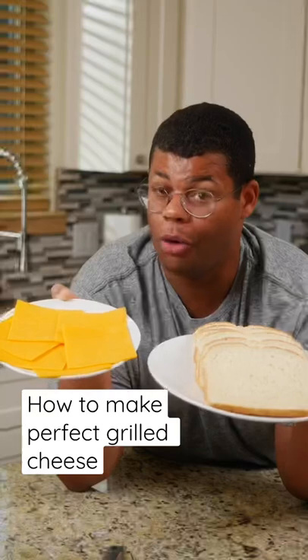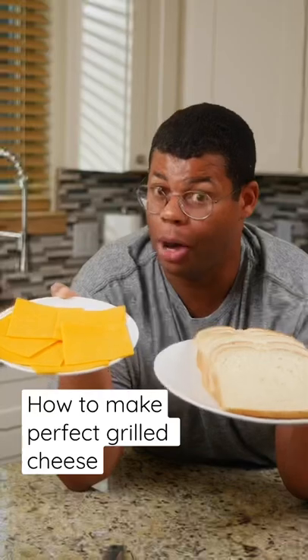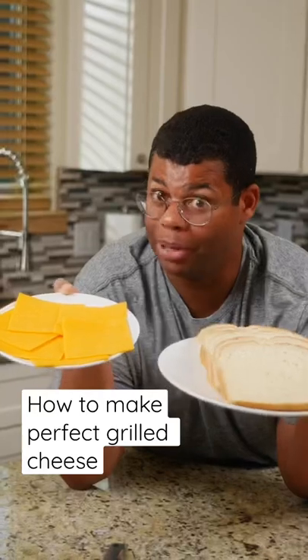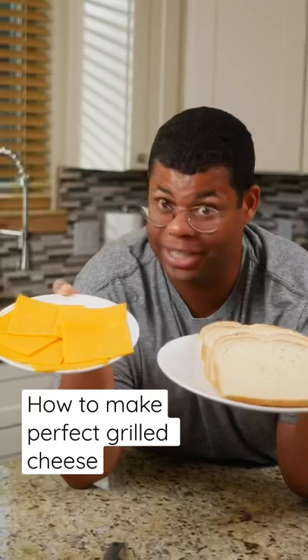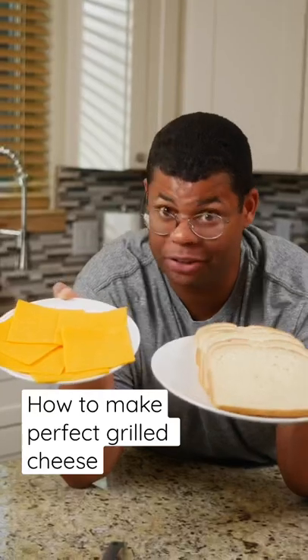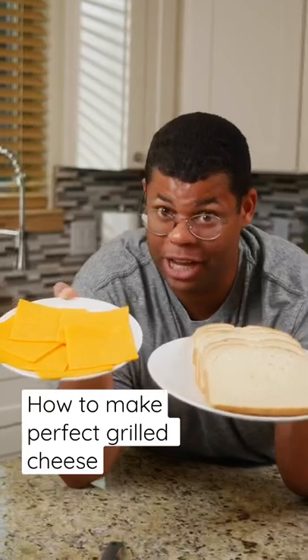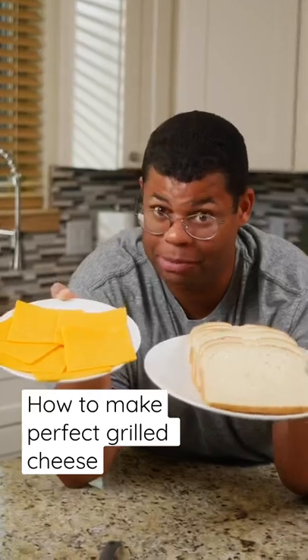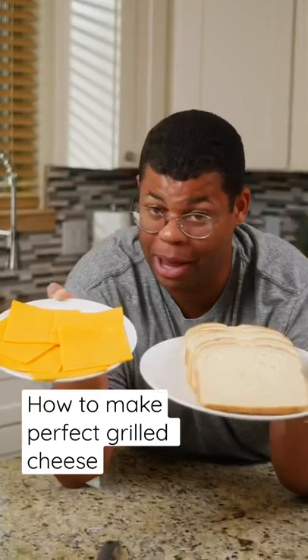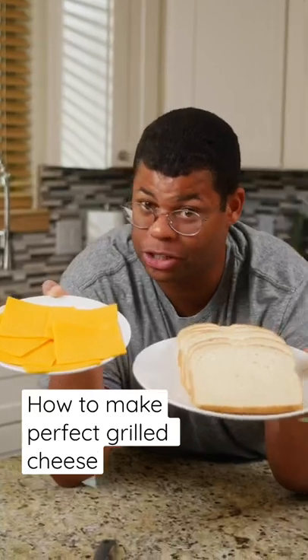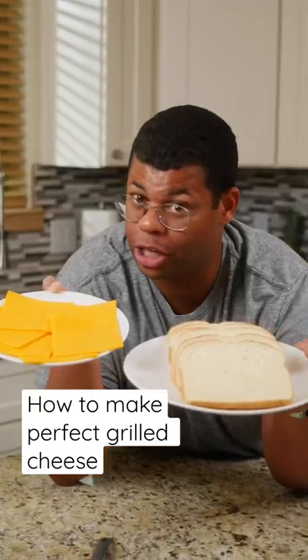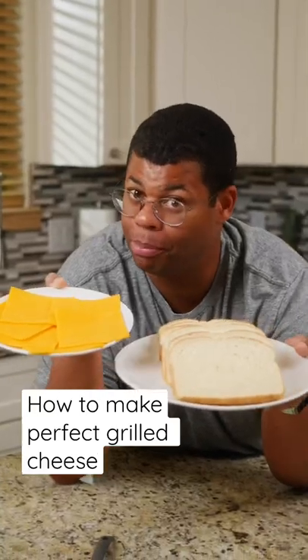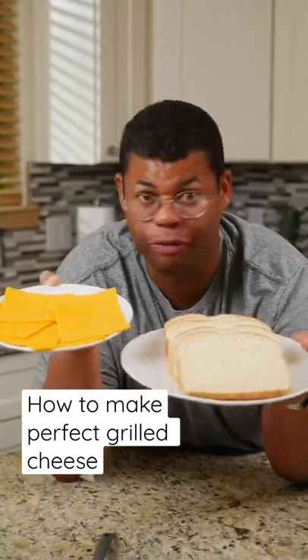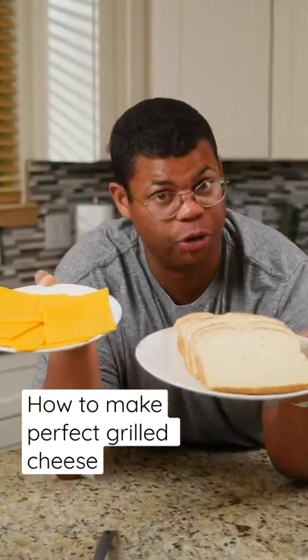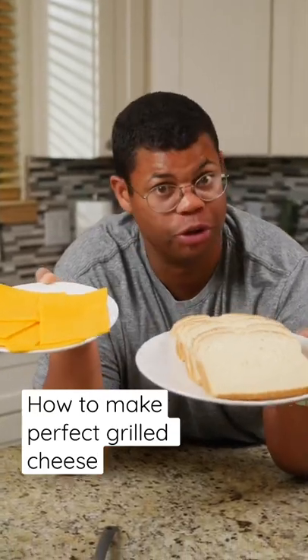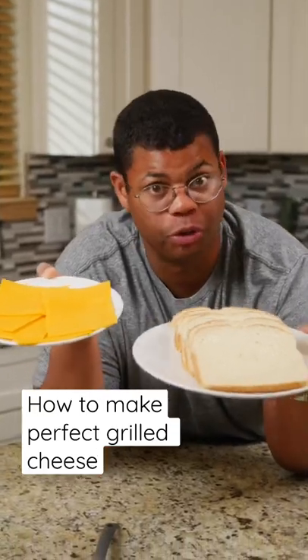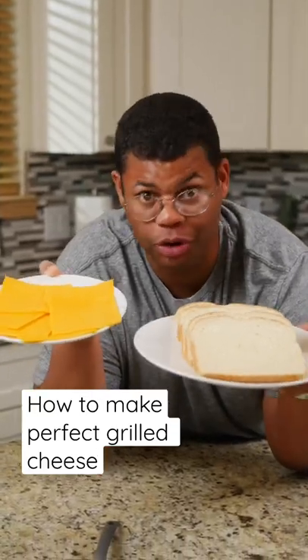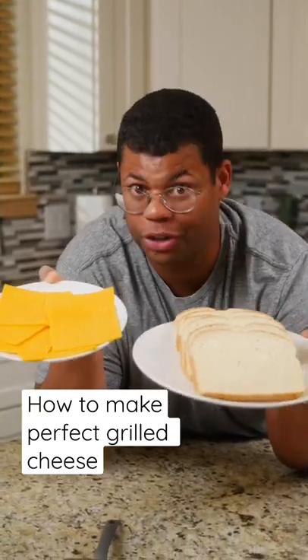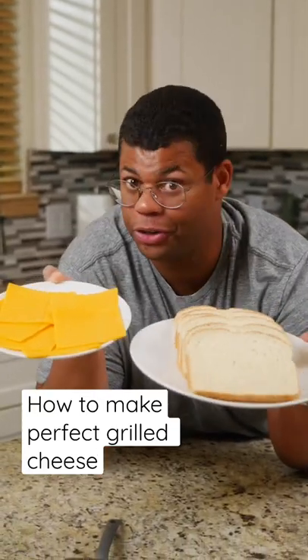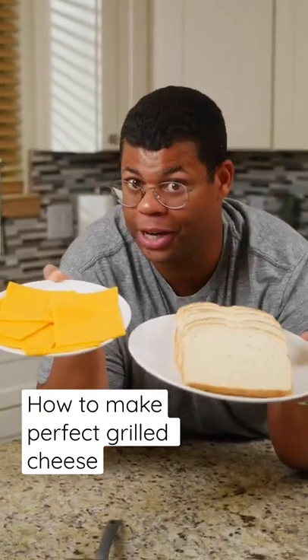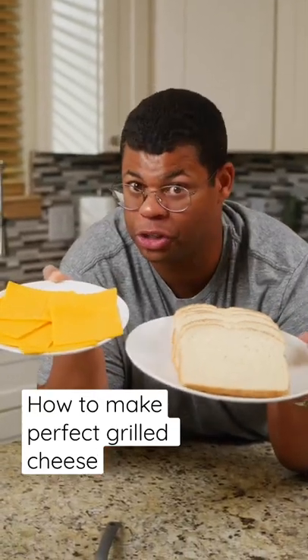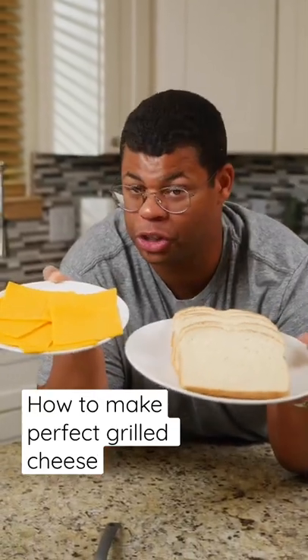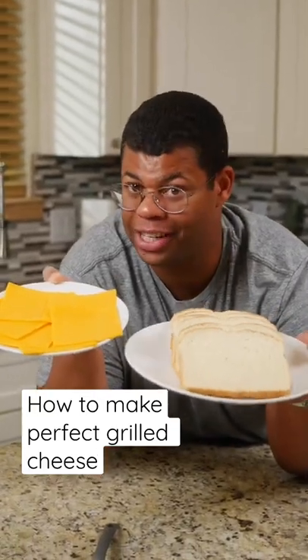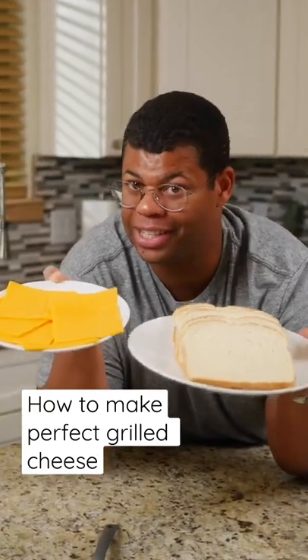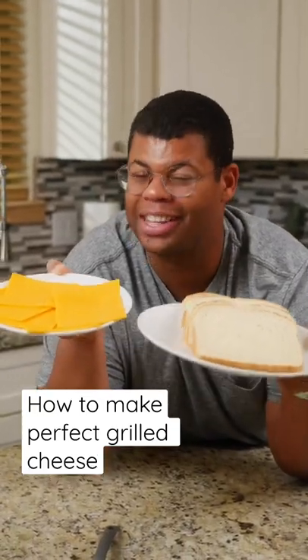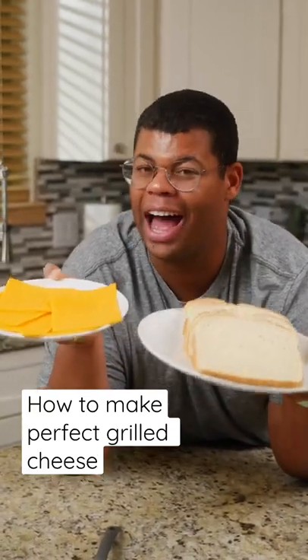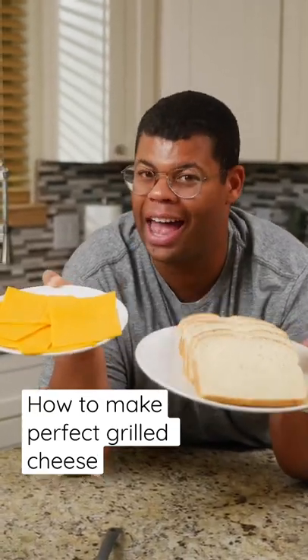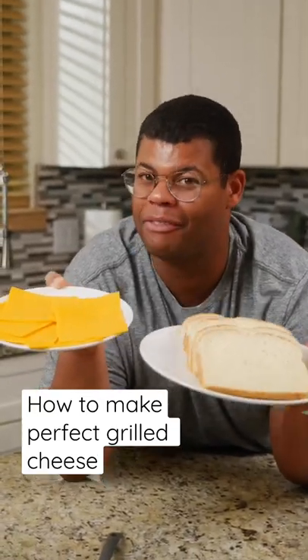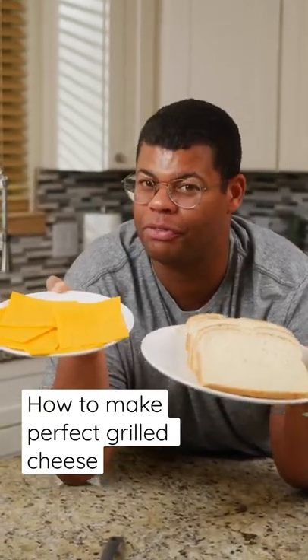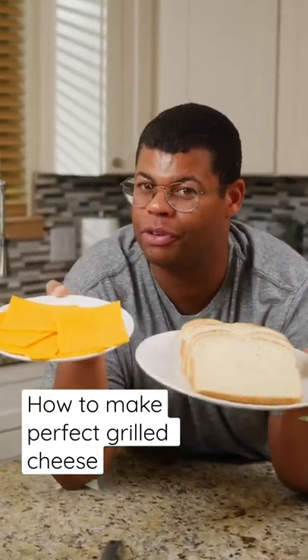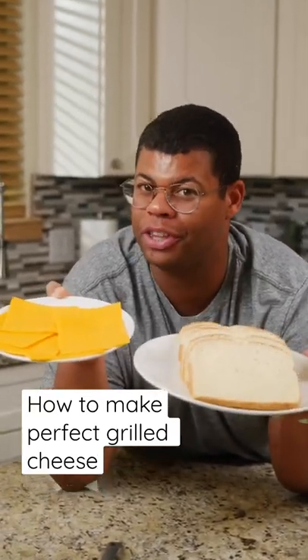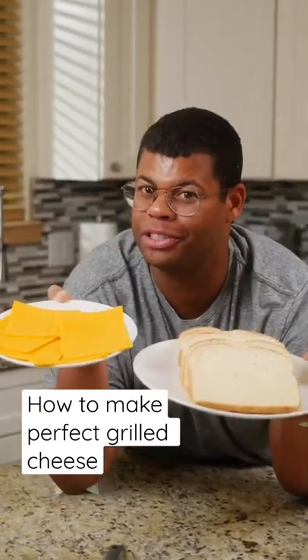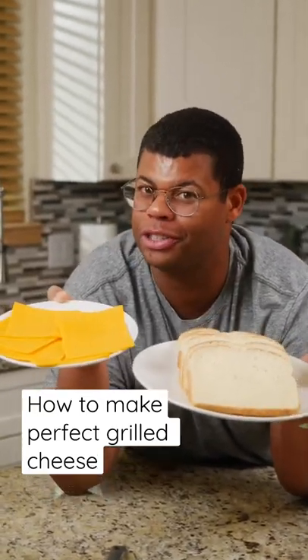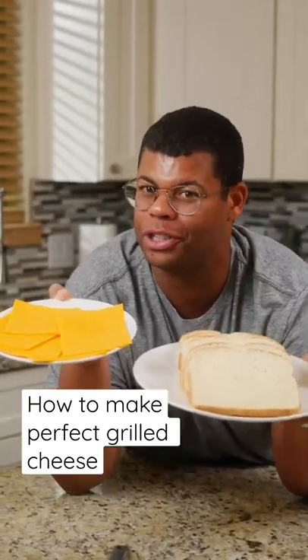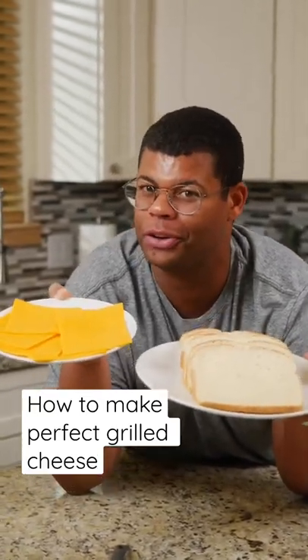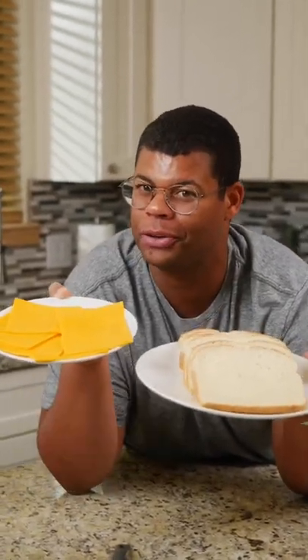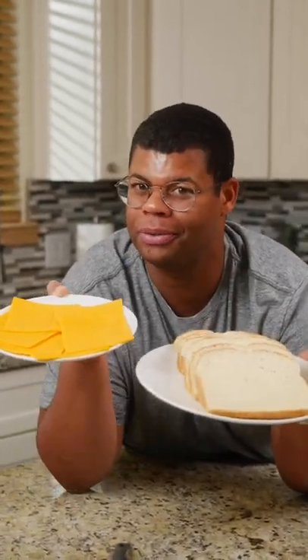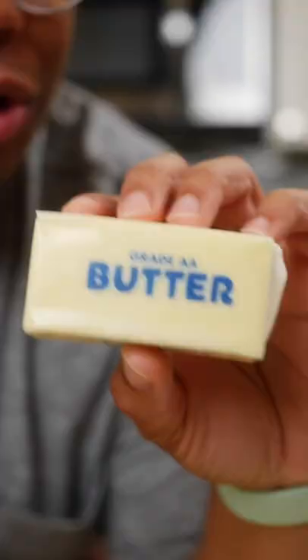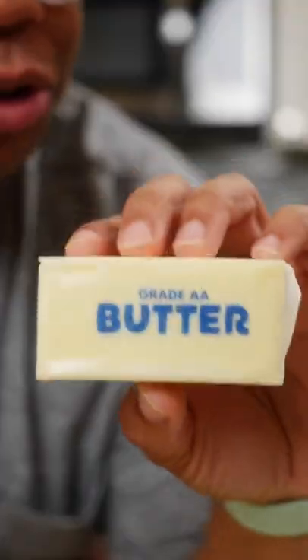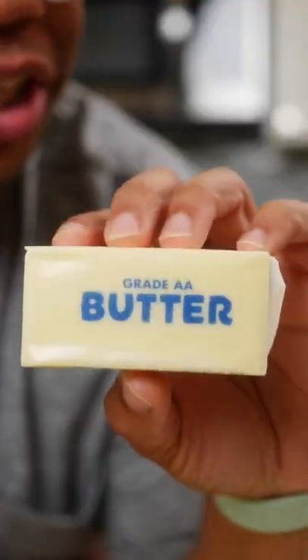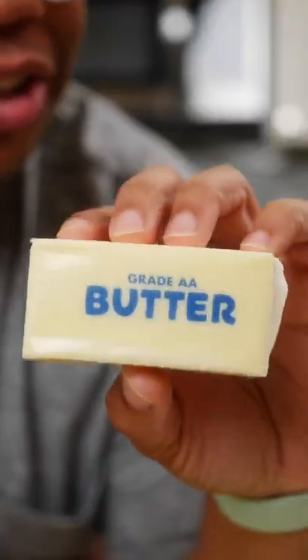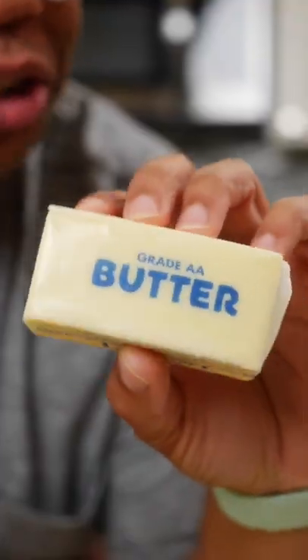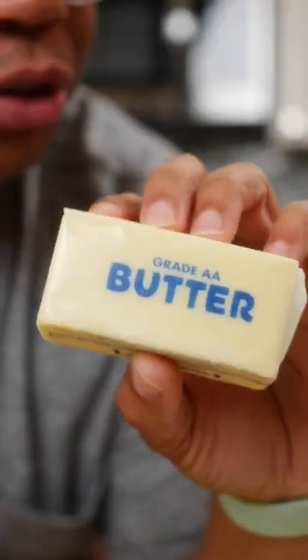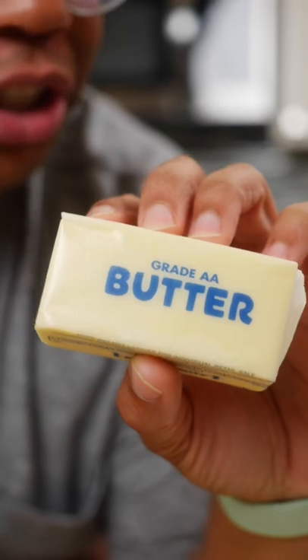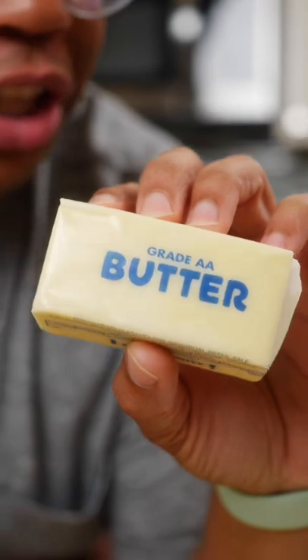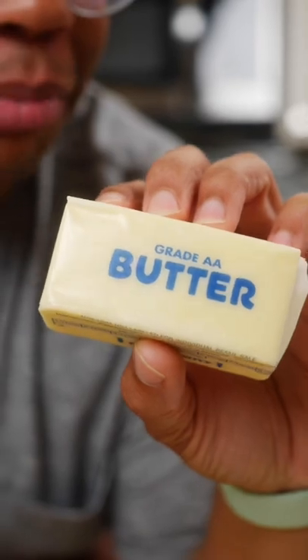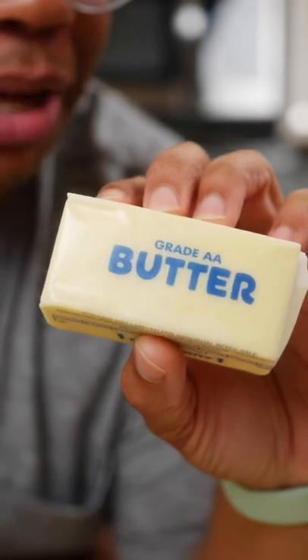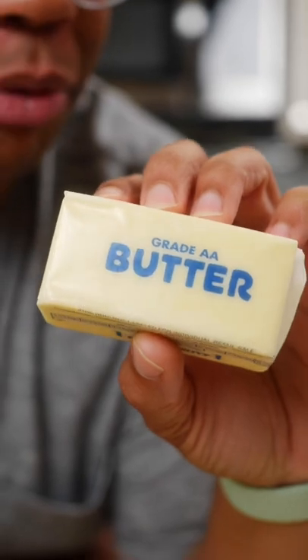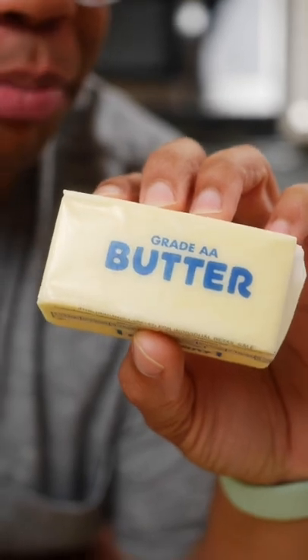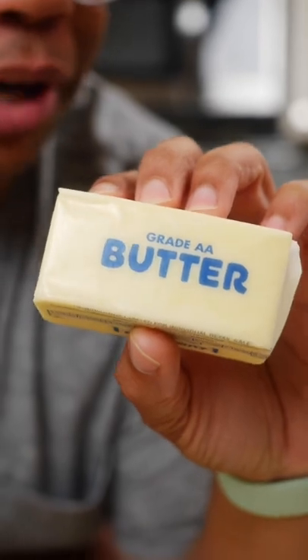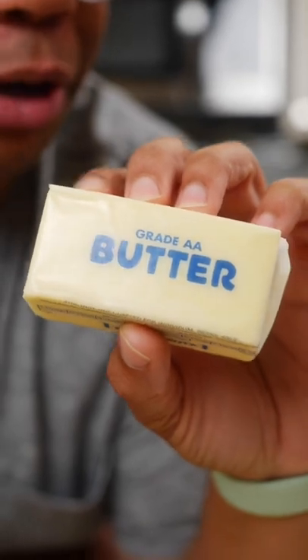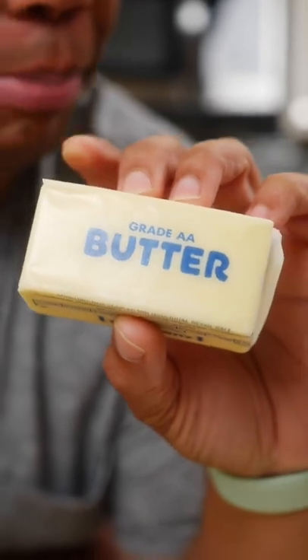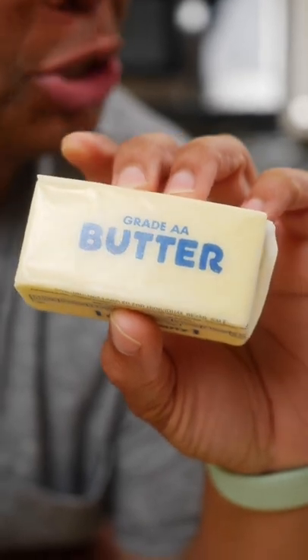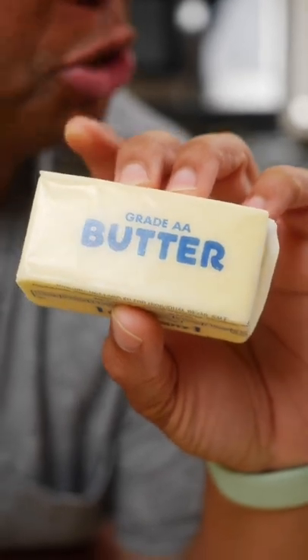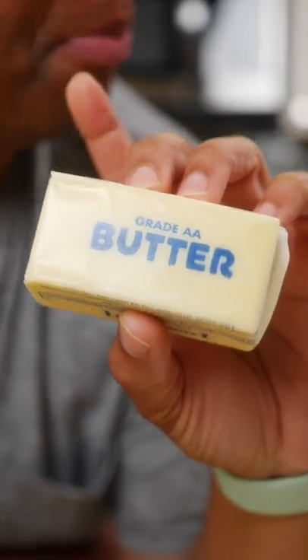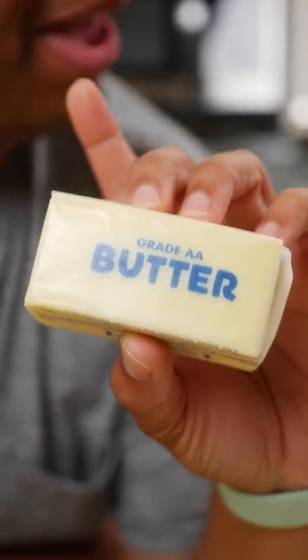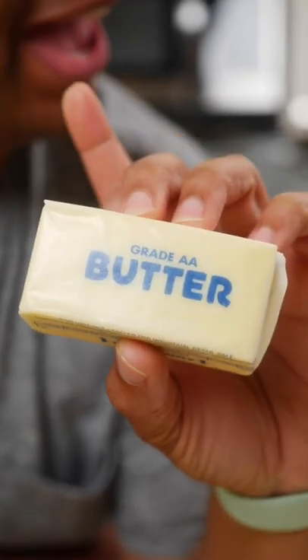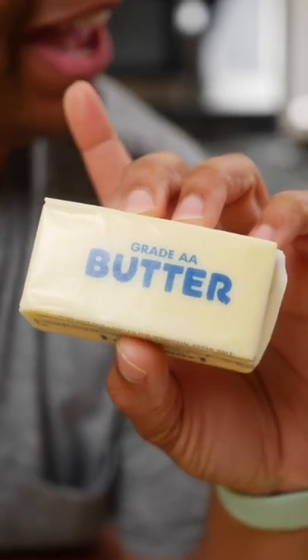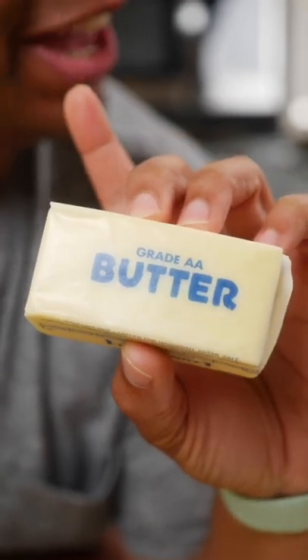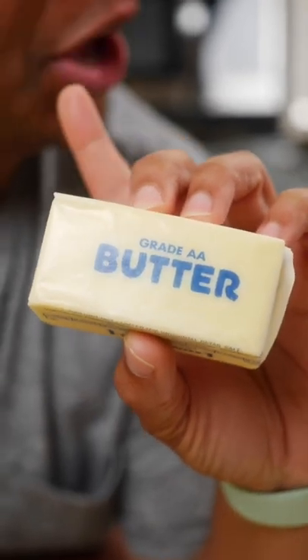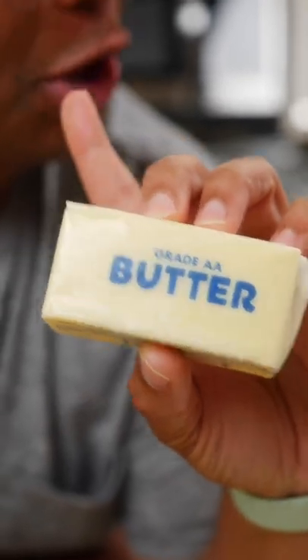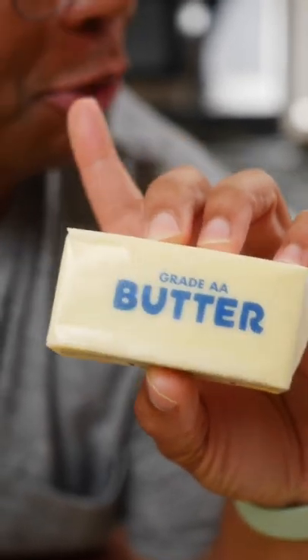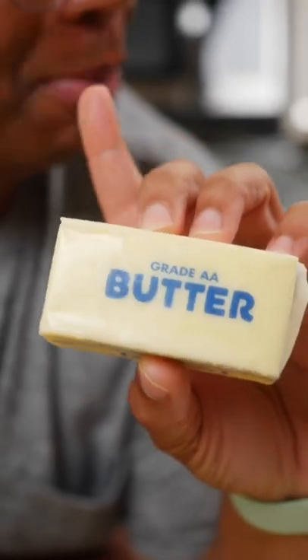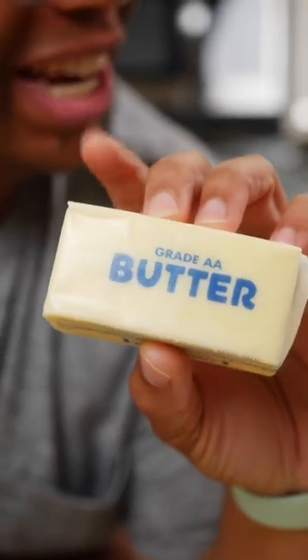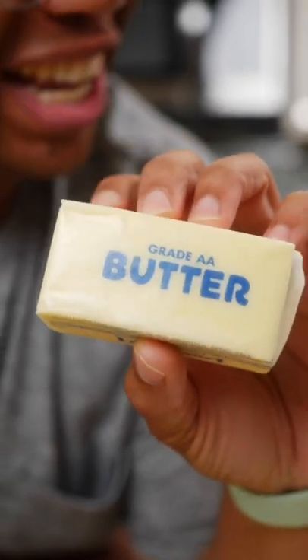Put down that spatula. Before you grill your next cheese, I have a few things to show you. Grilled cheese is traditionally made with butter, but you may omit it.